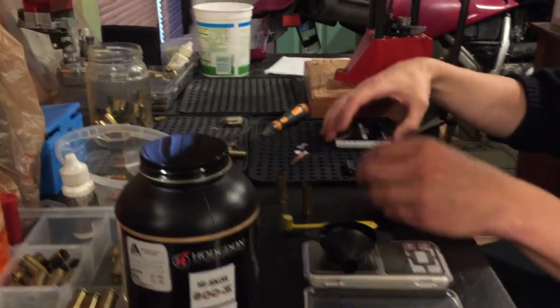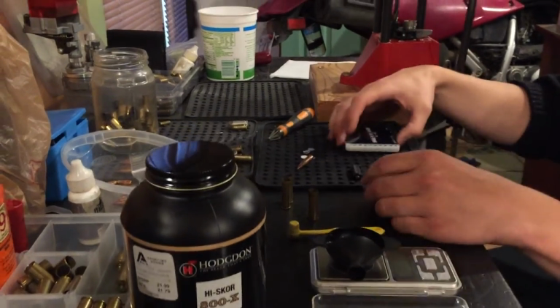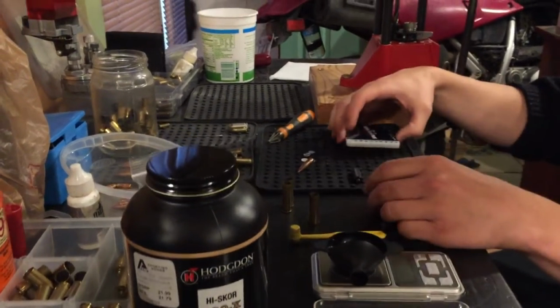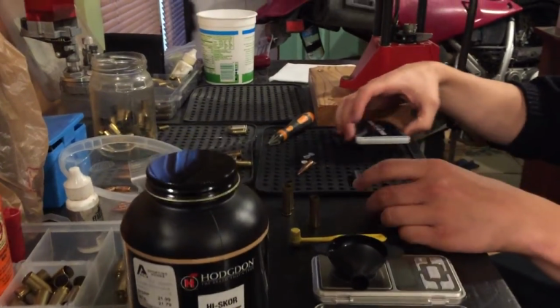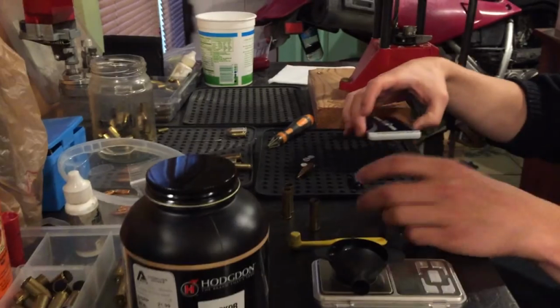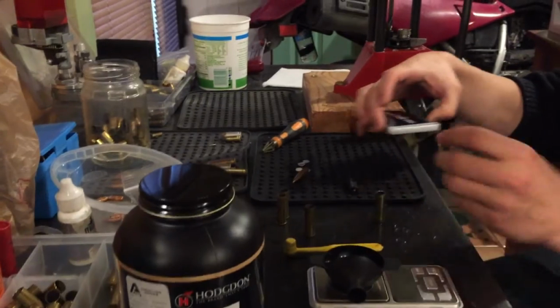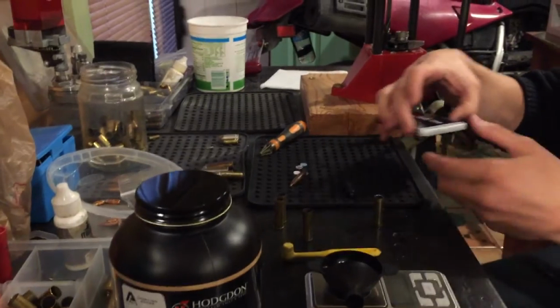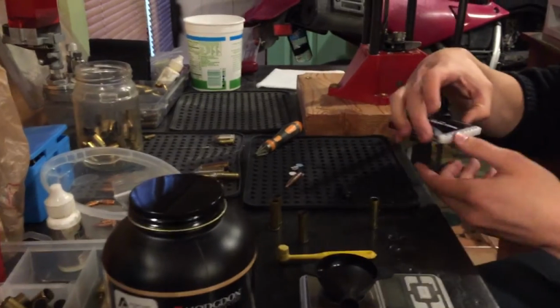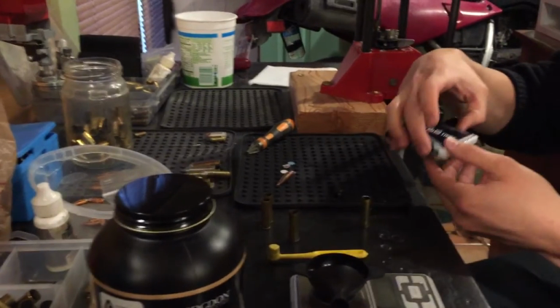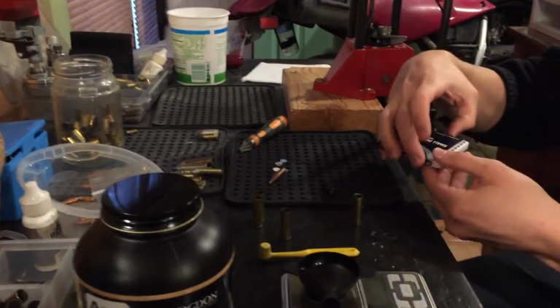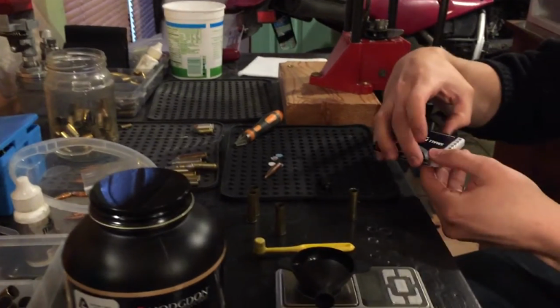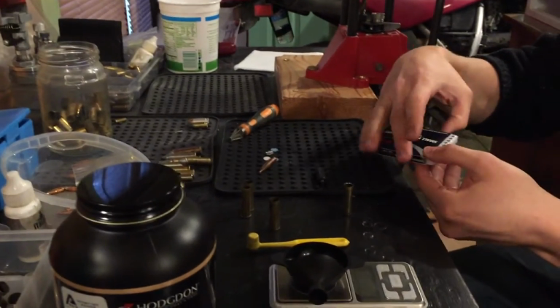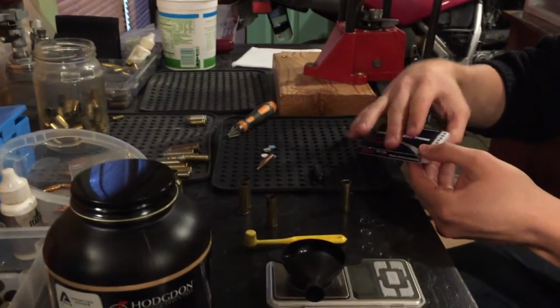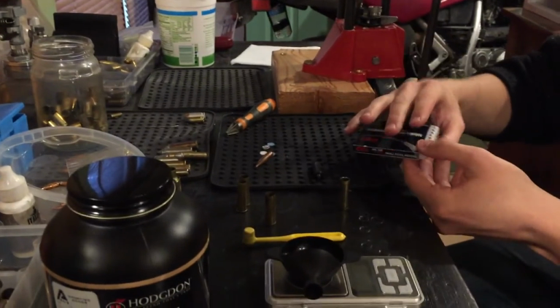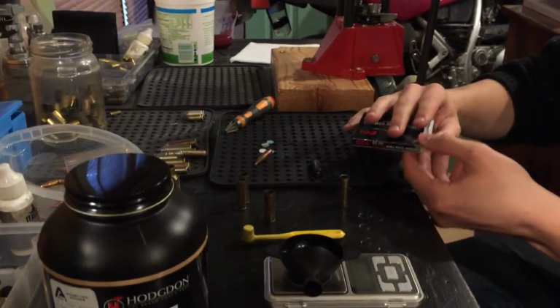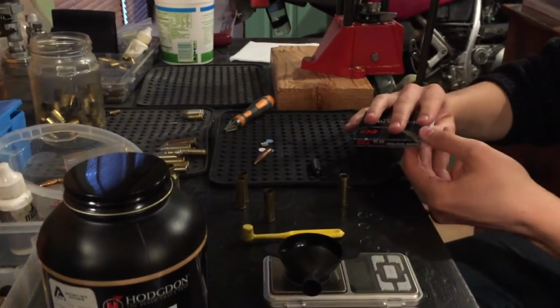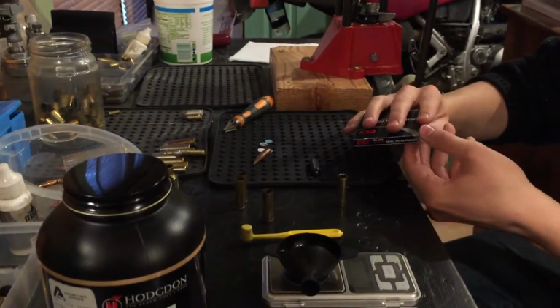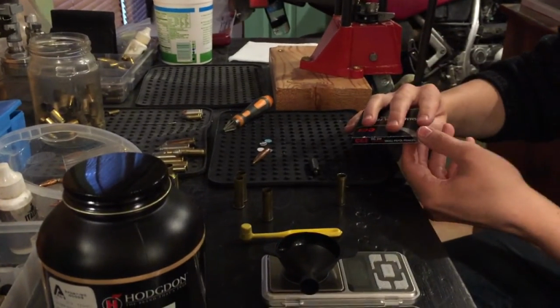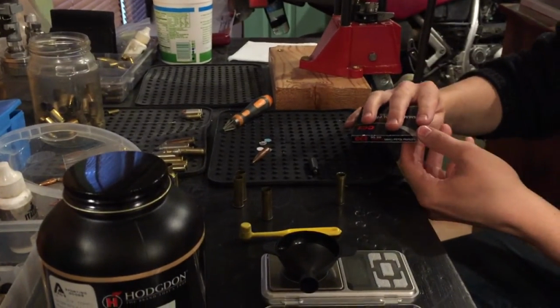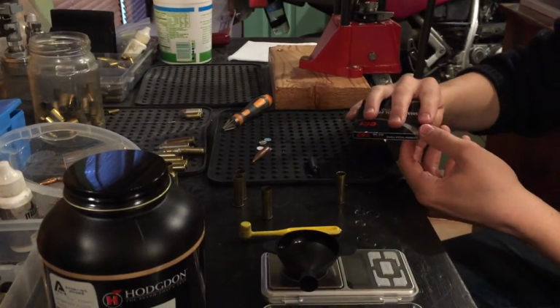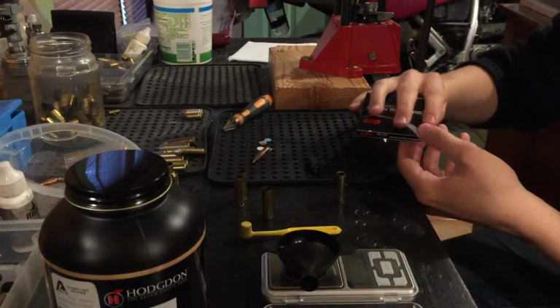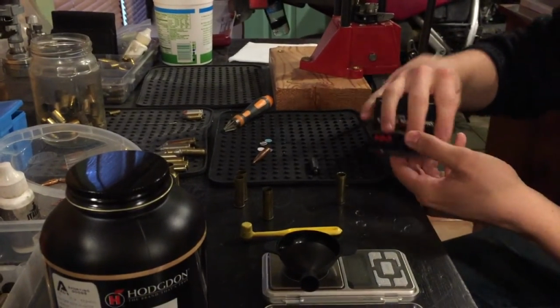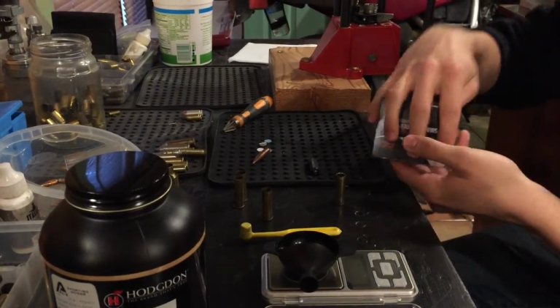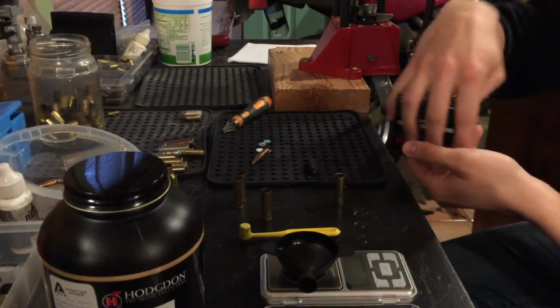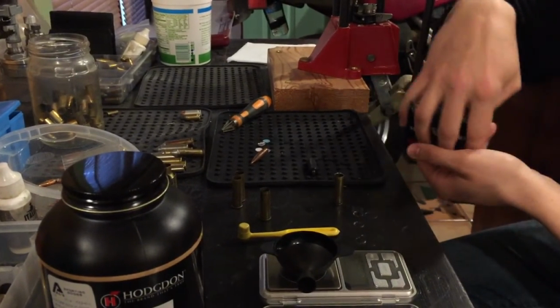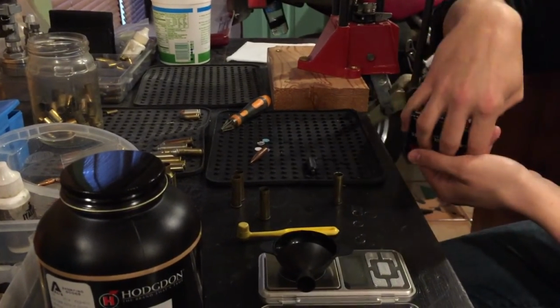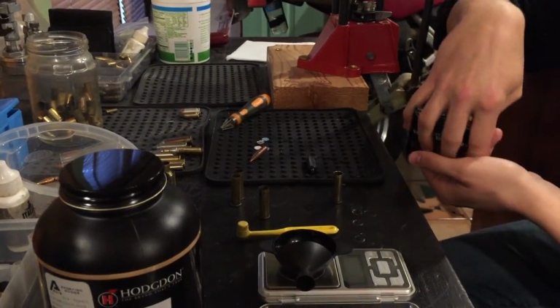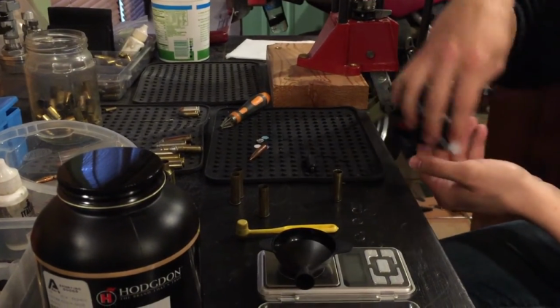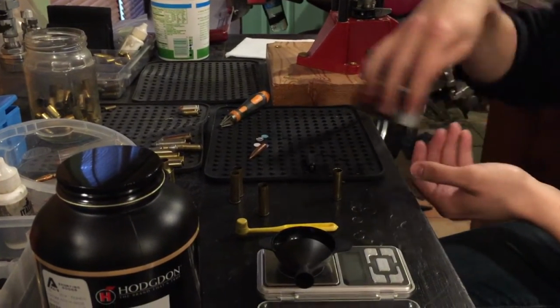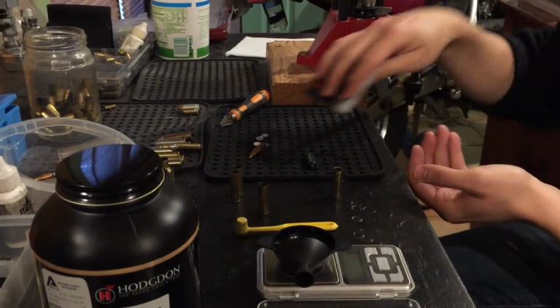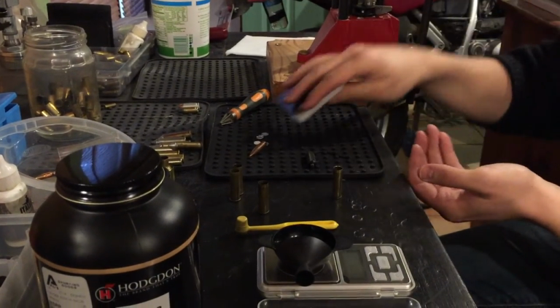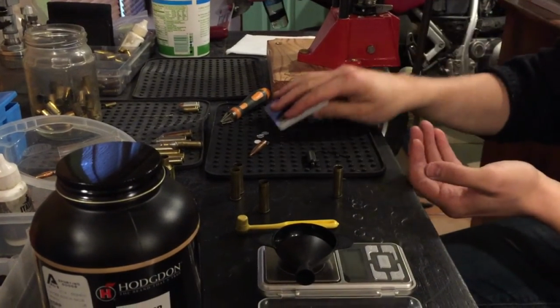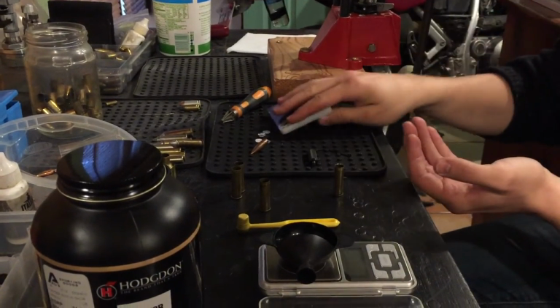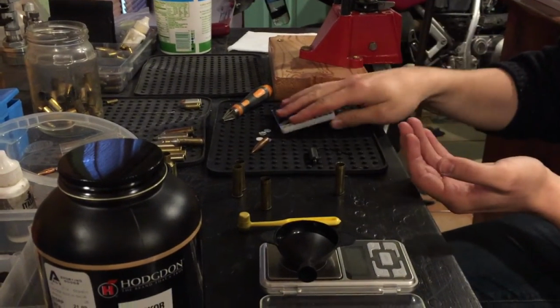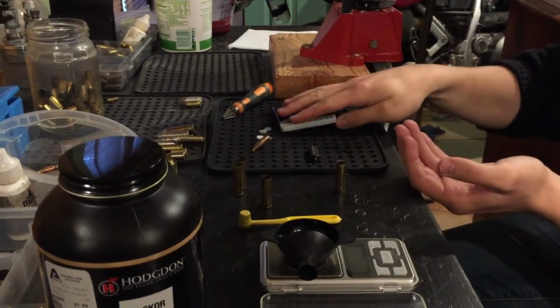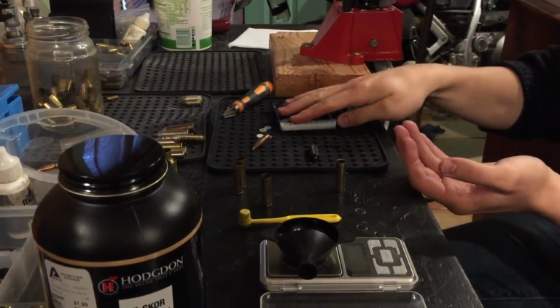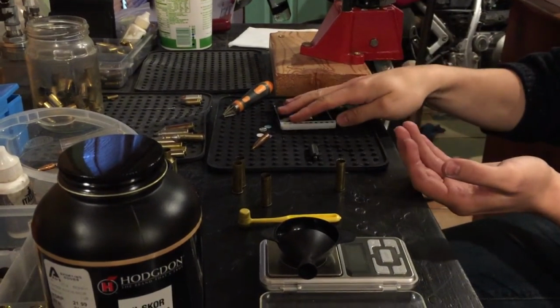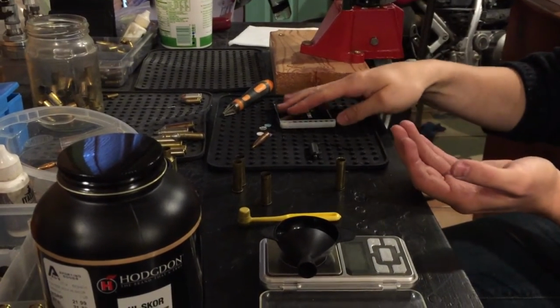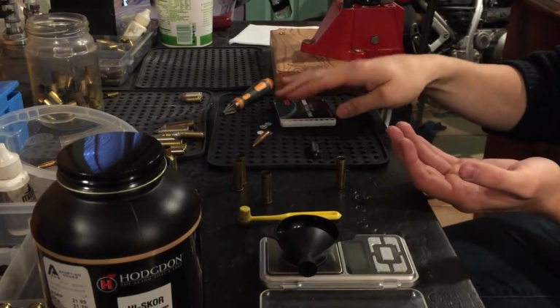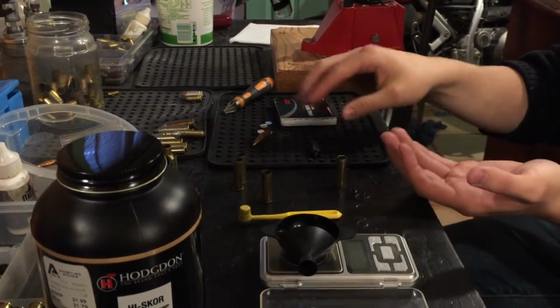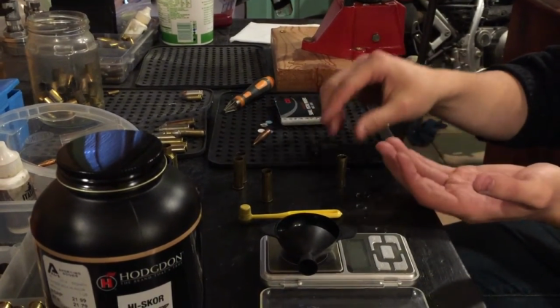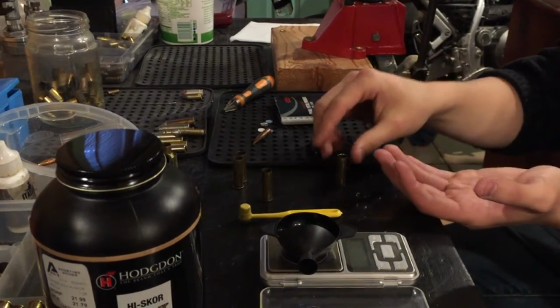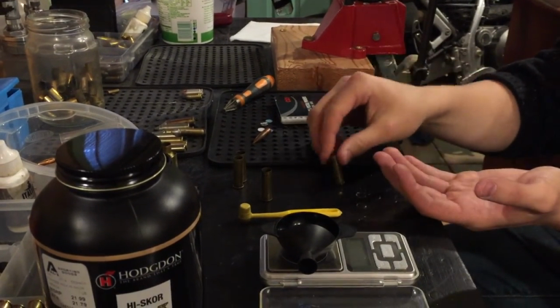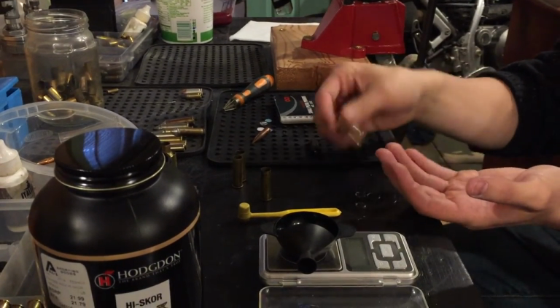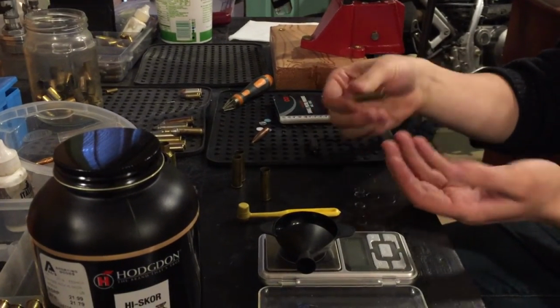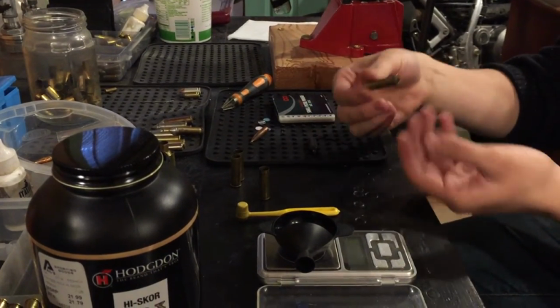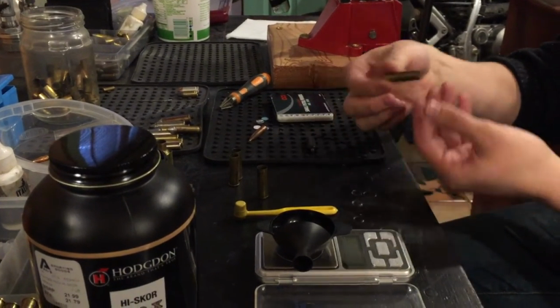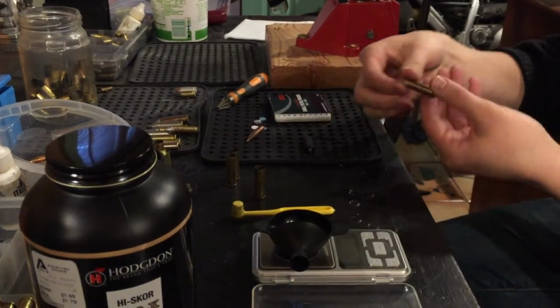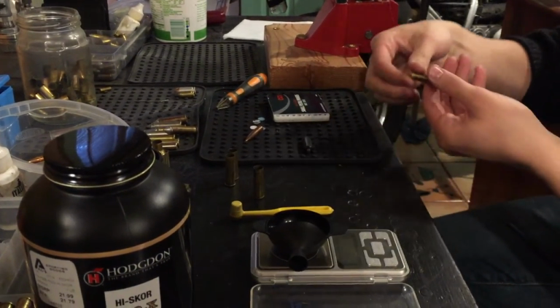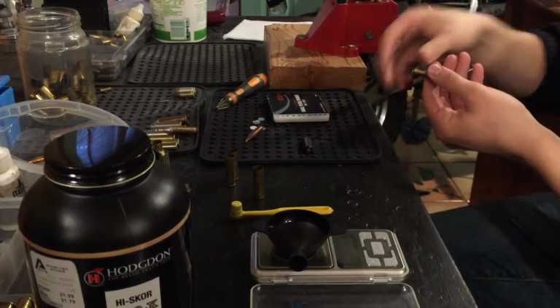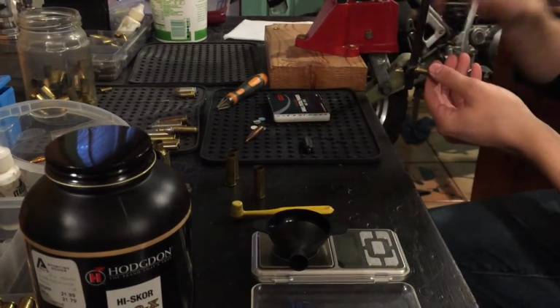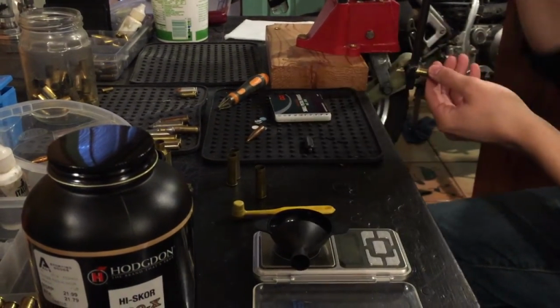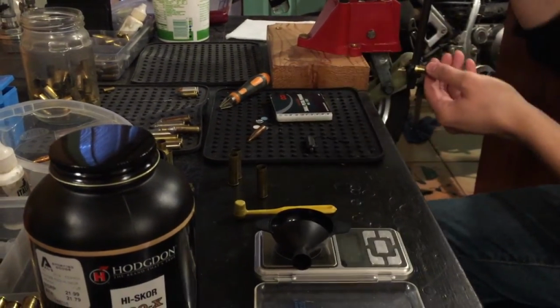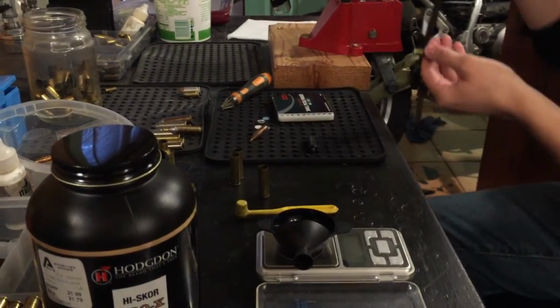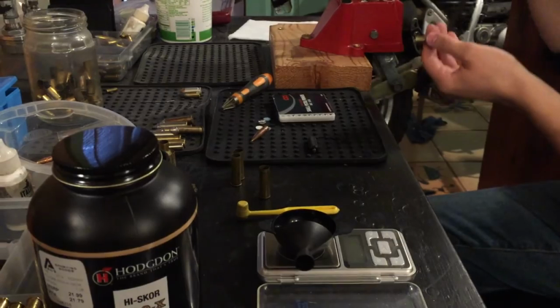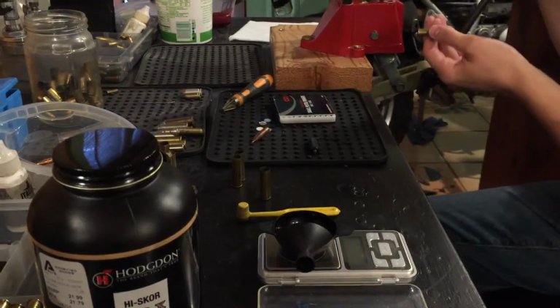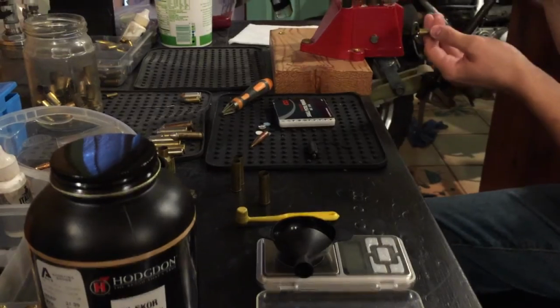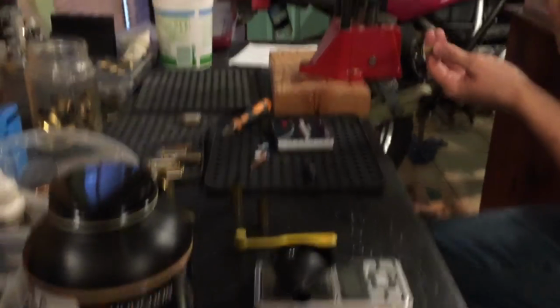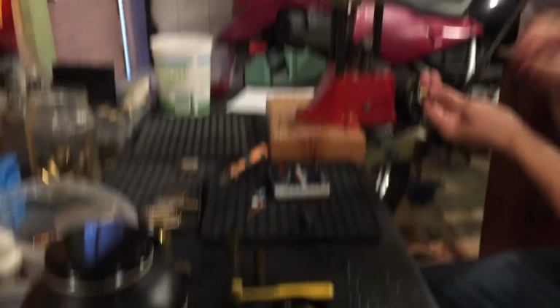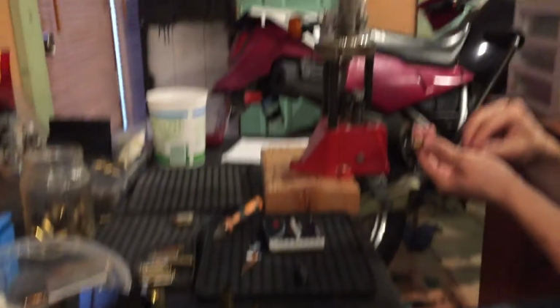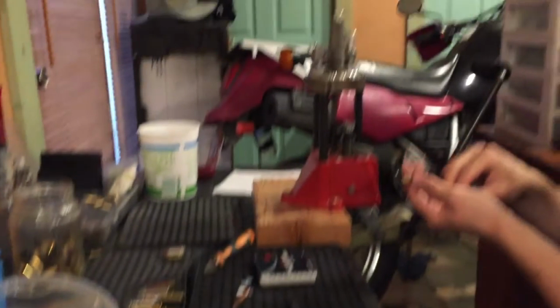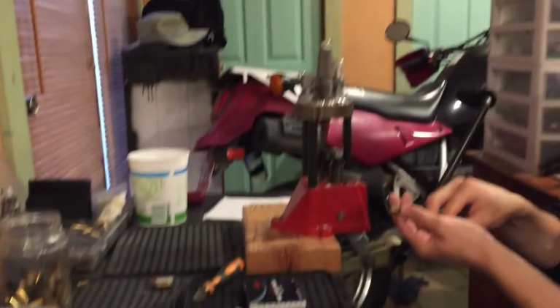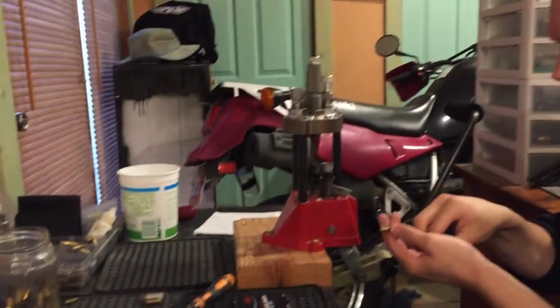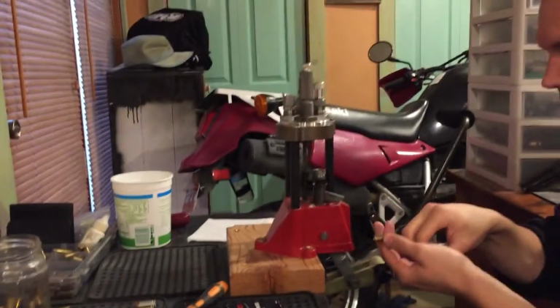So first, cut out some wads. Then you prime your brass.